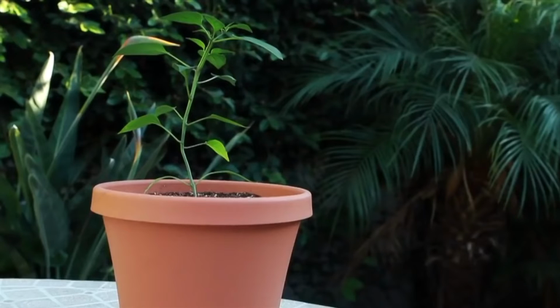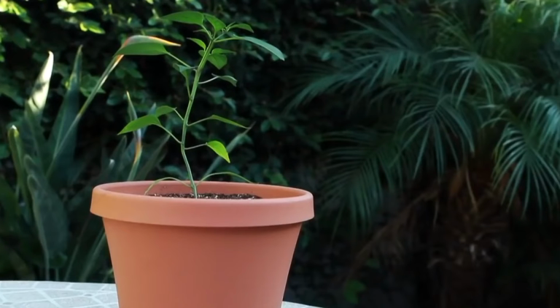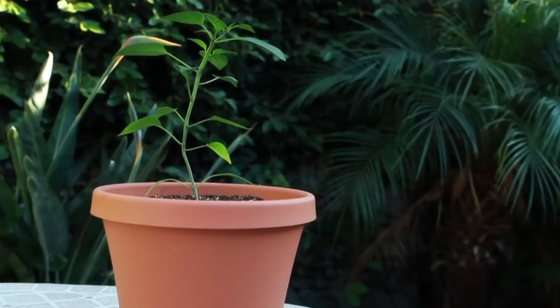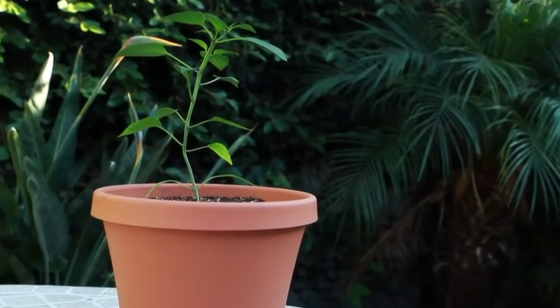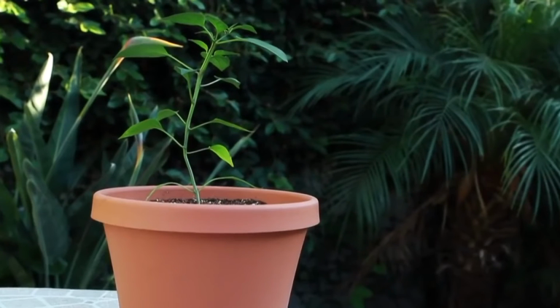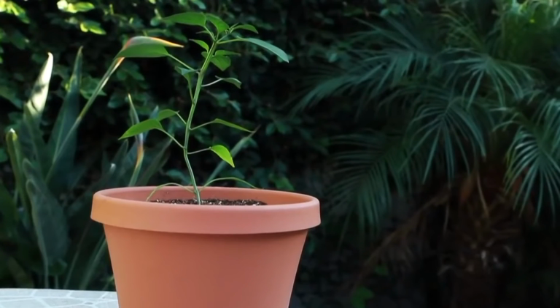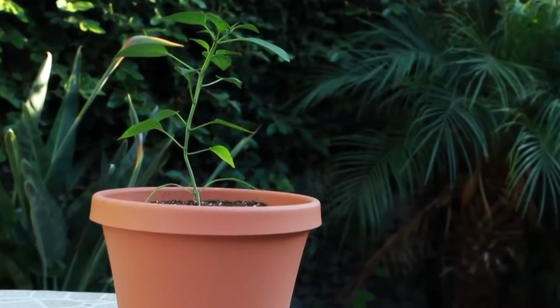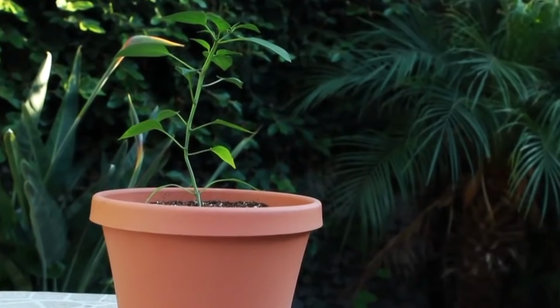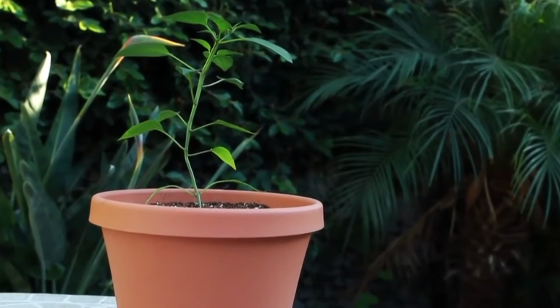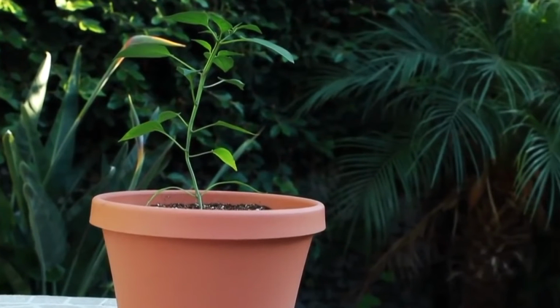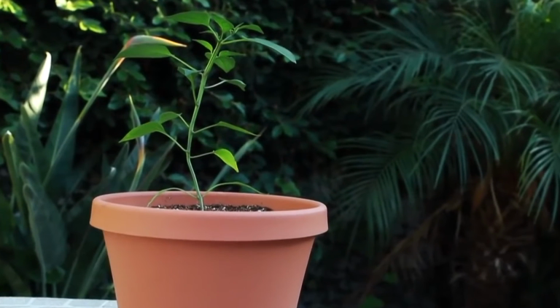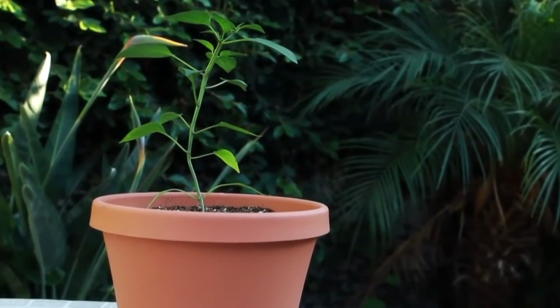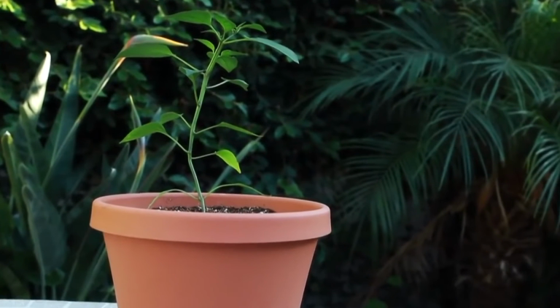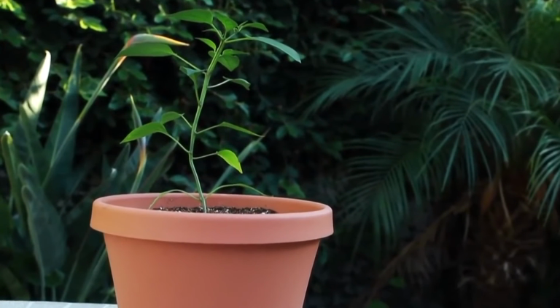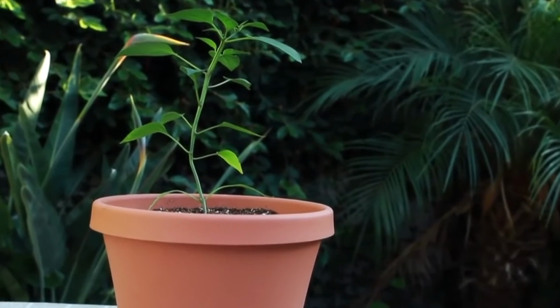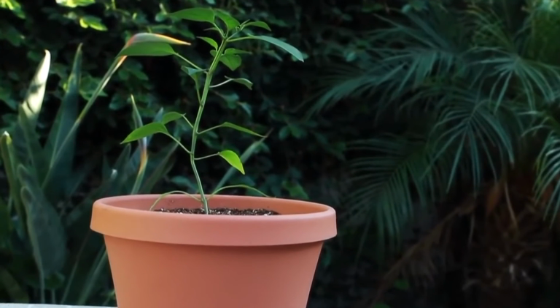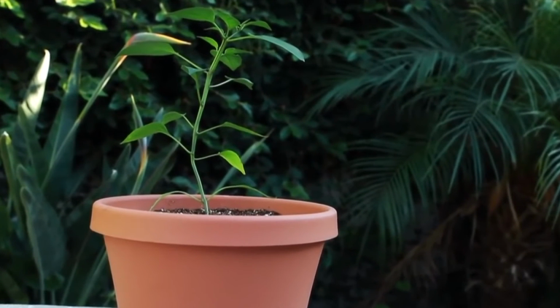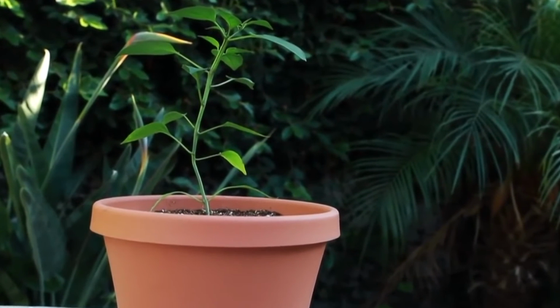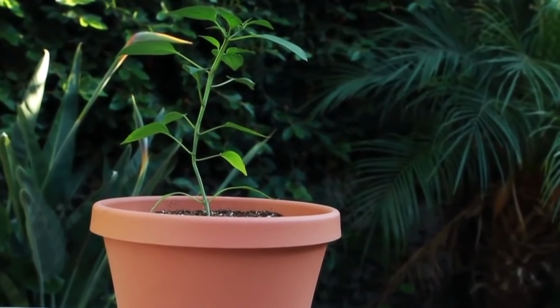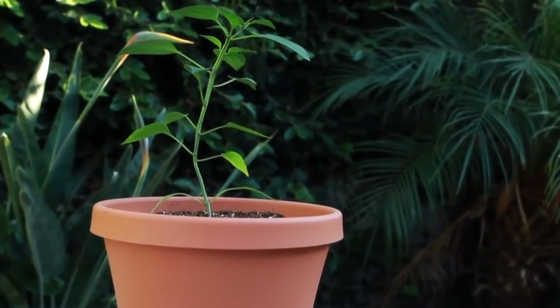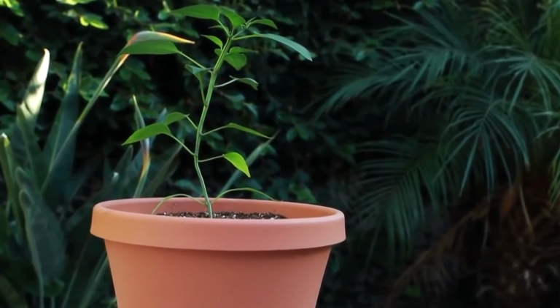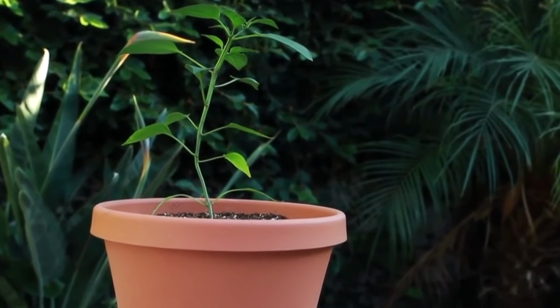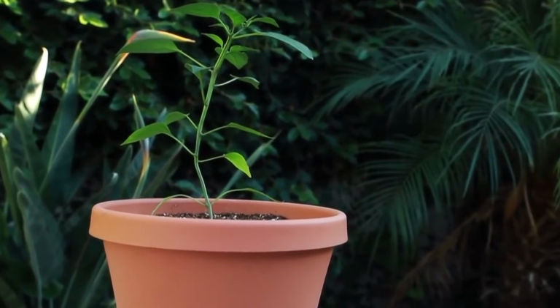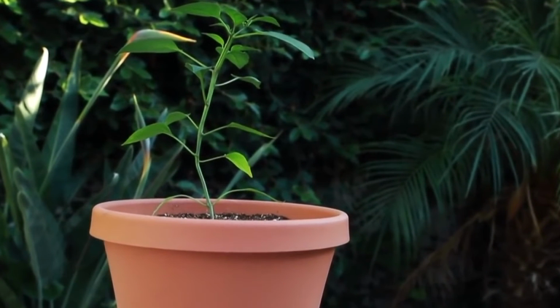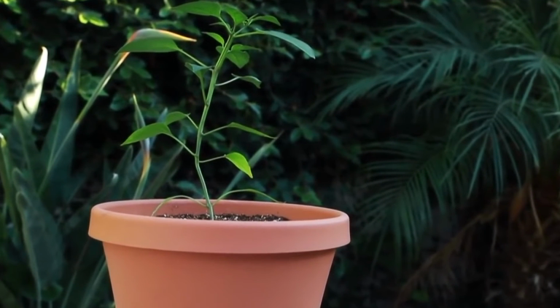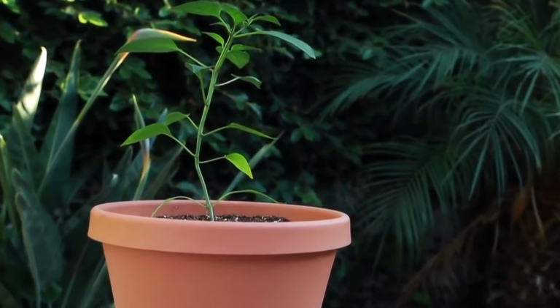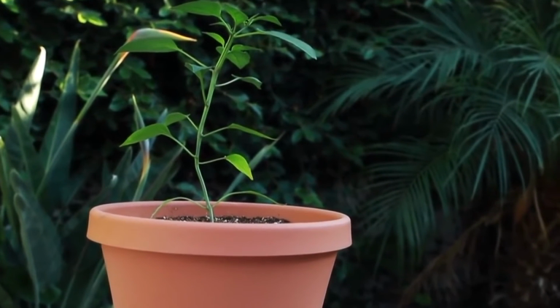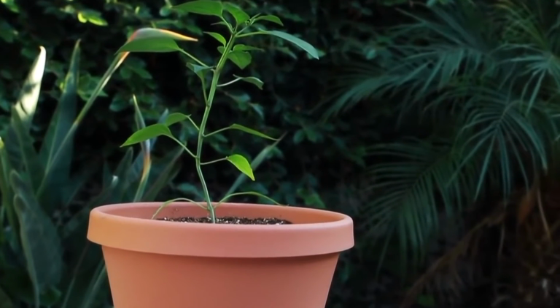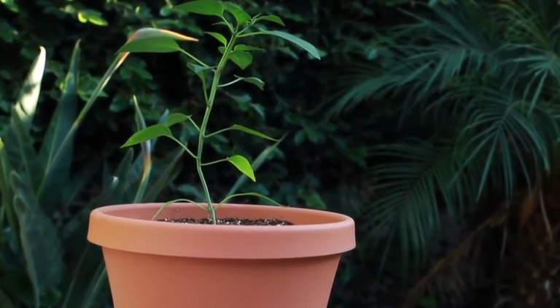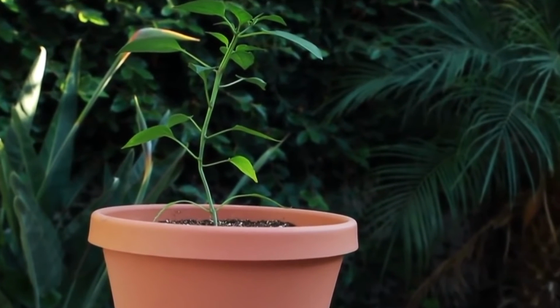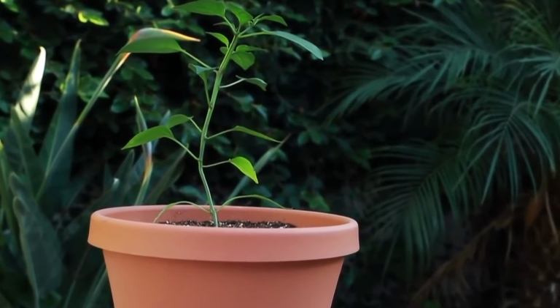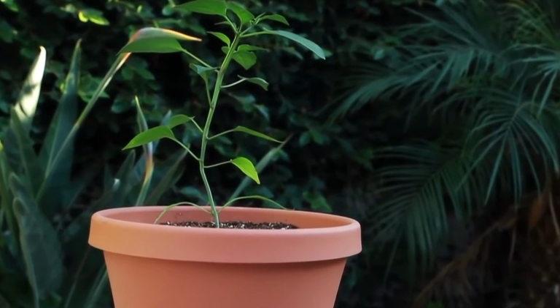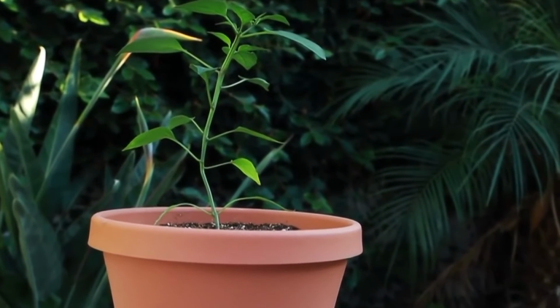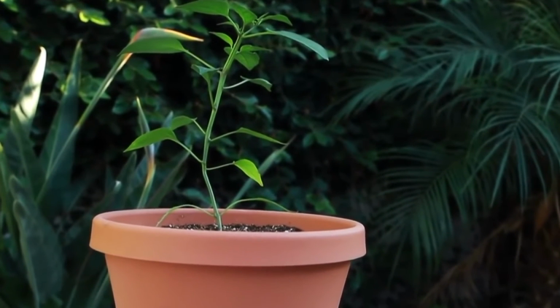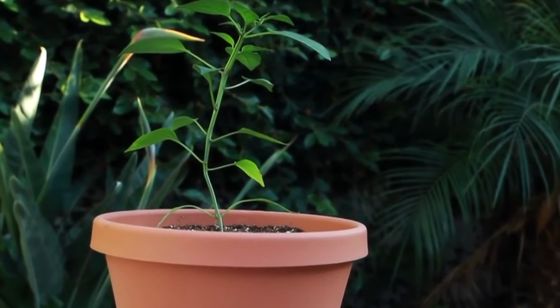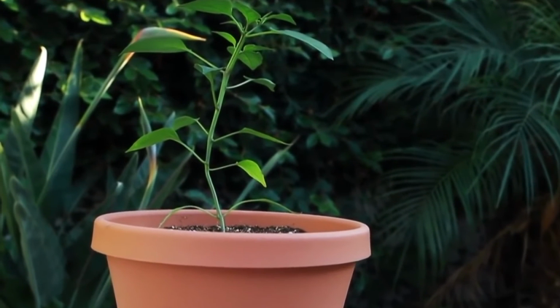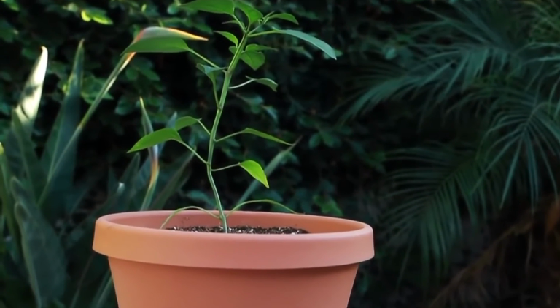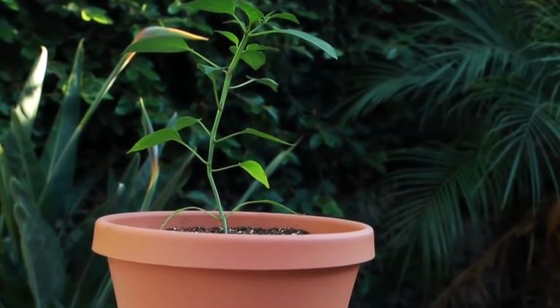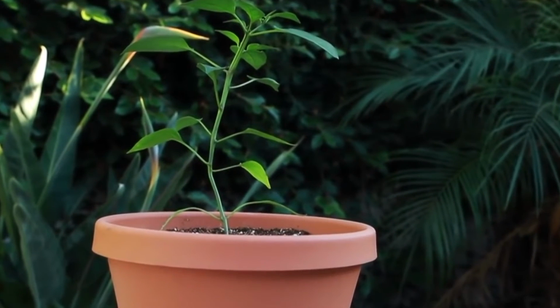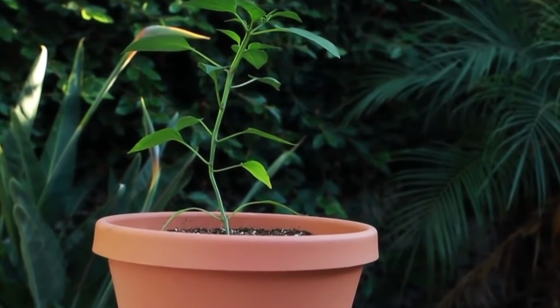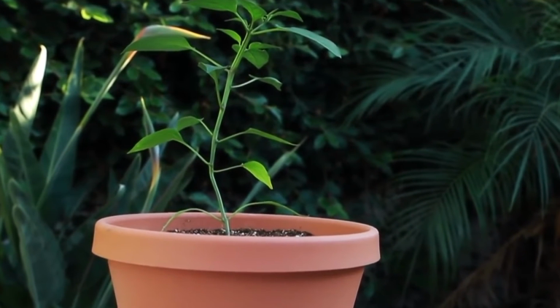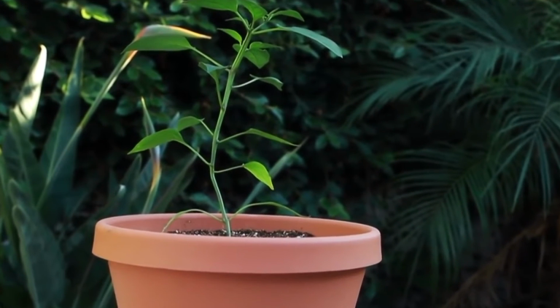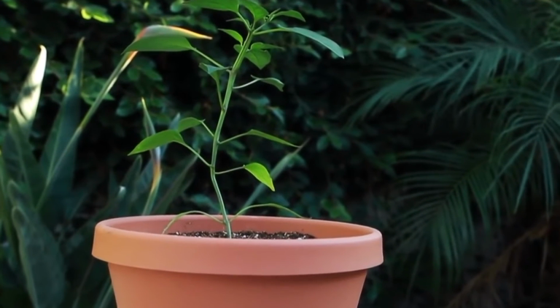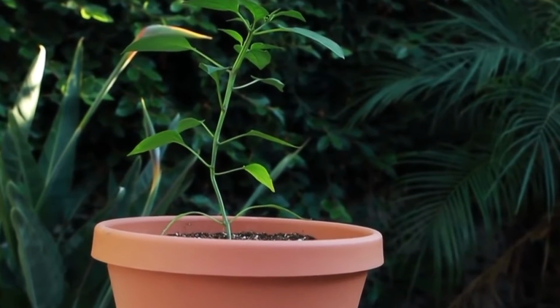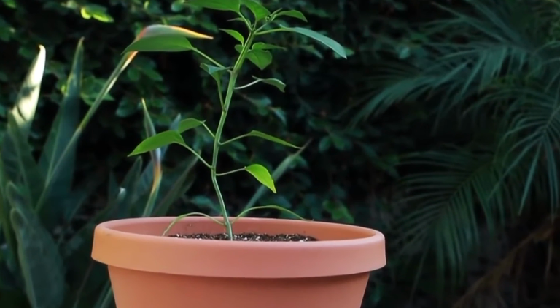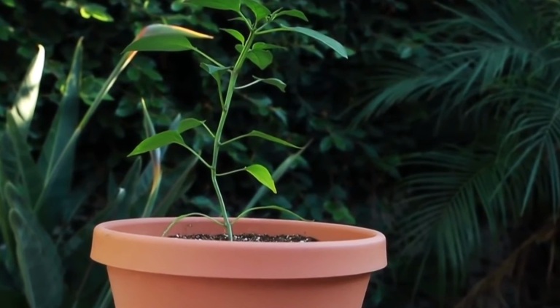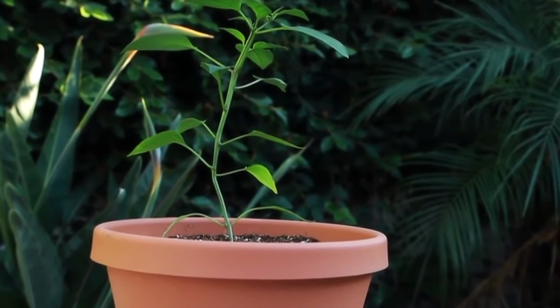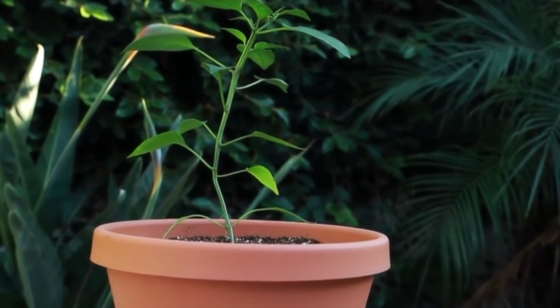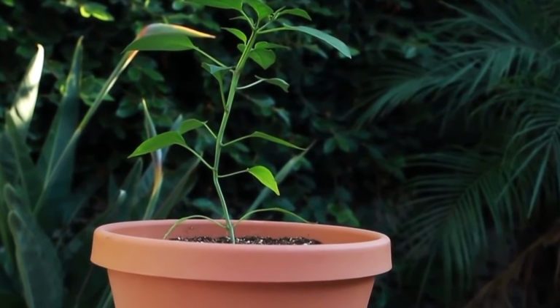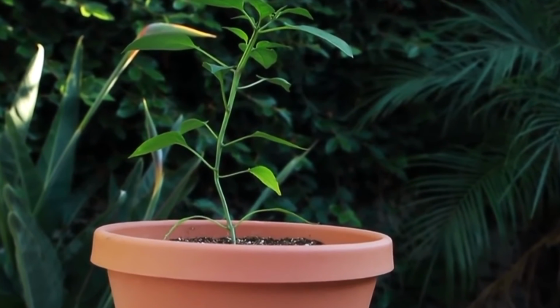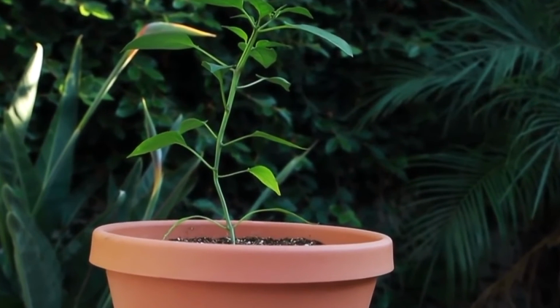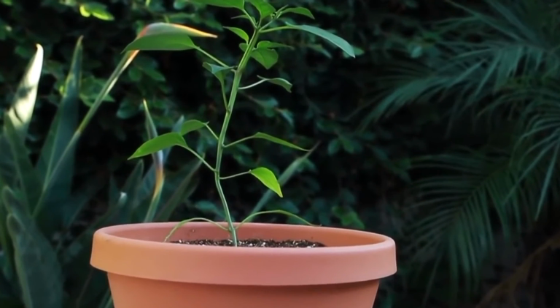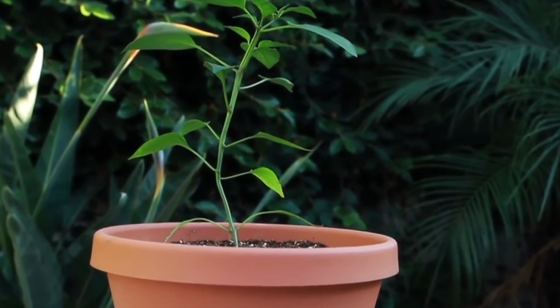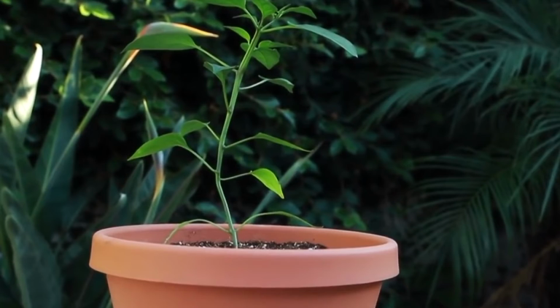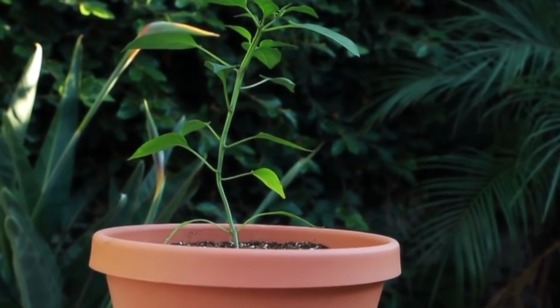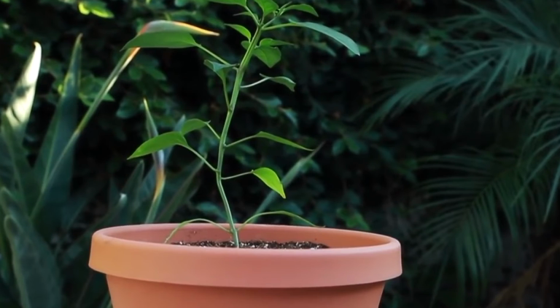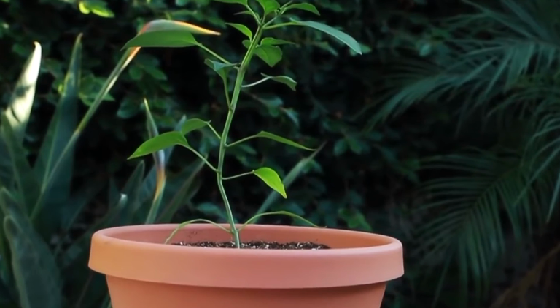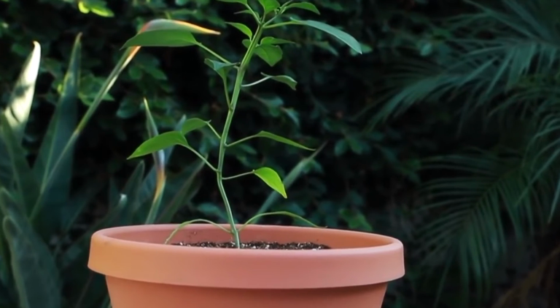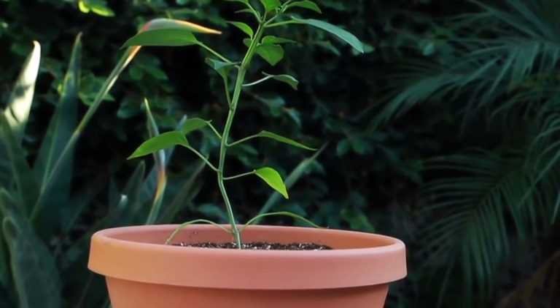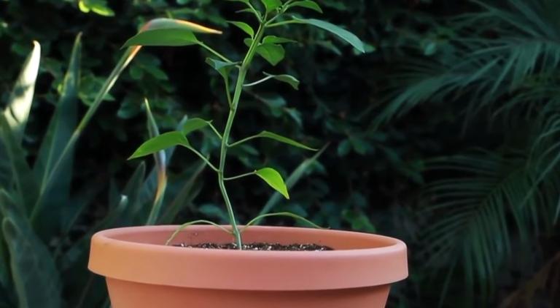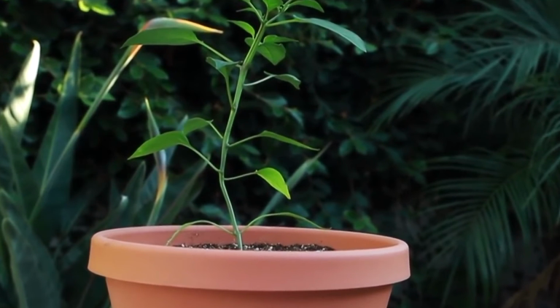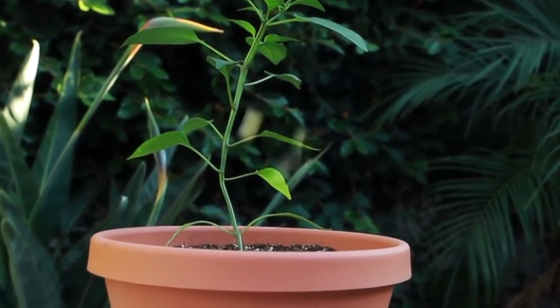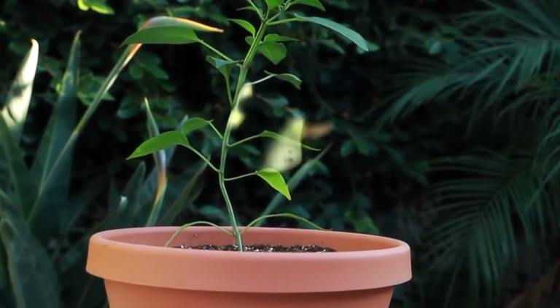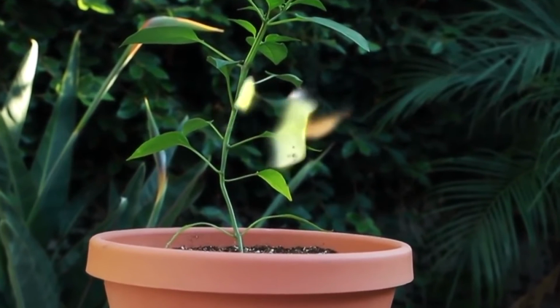For optimal performance, water the plant with Plant Success Great White every two weeks.